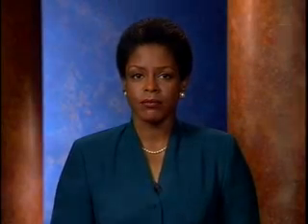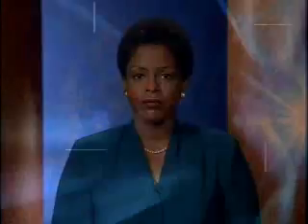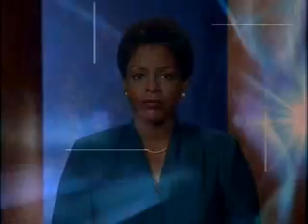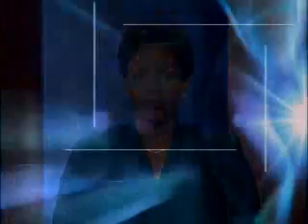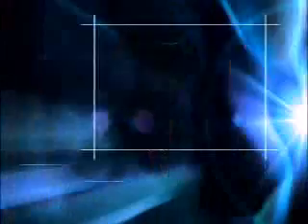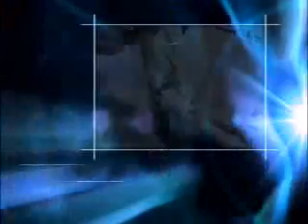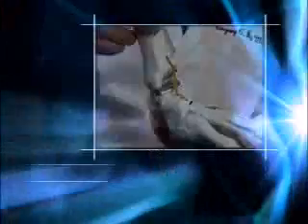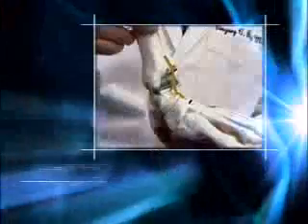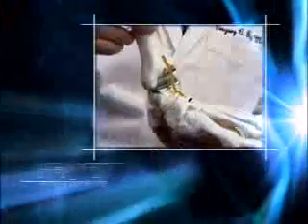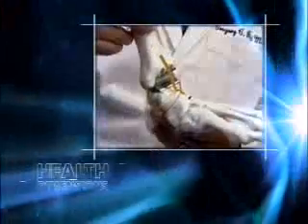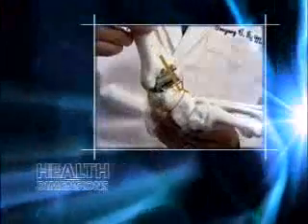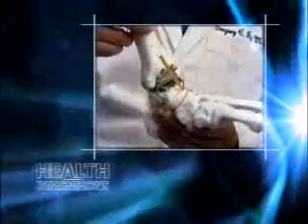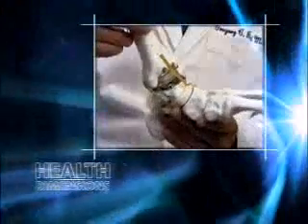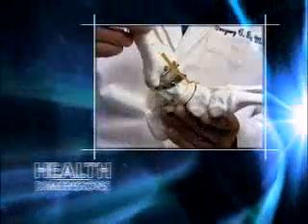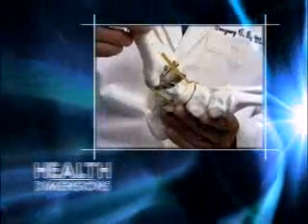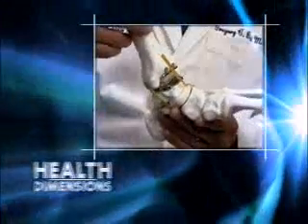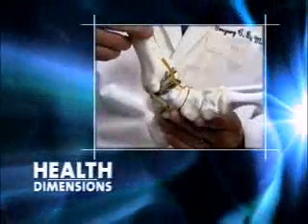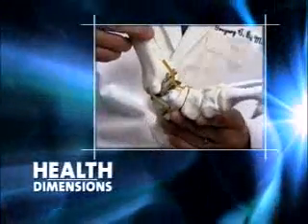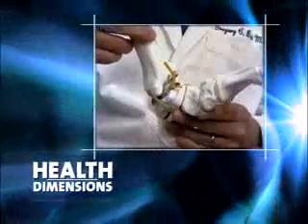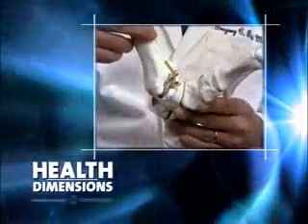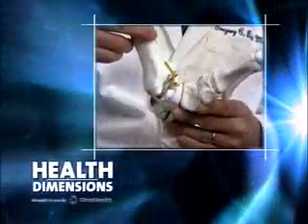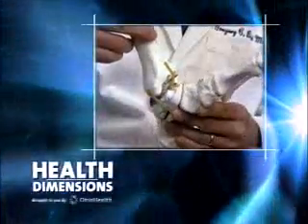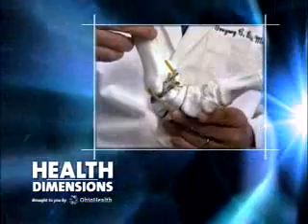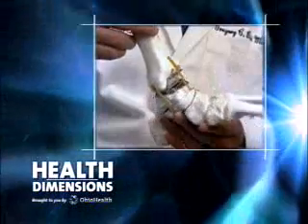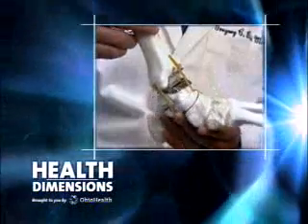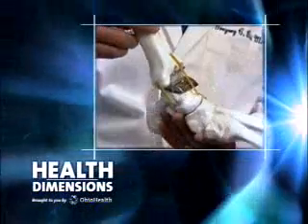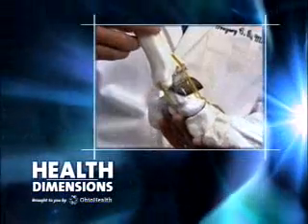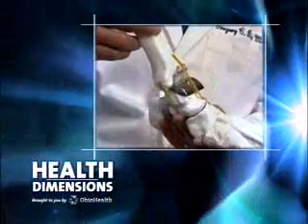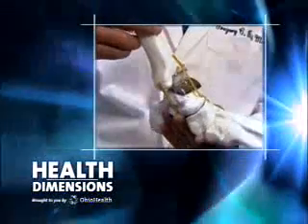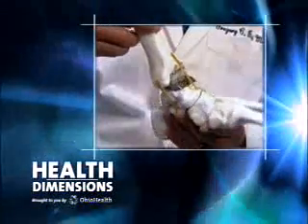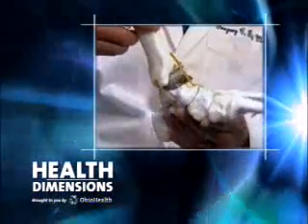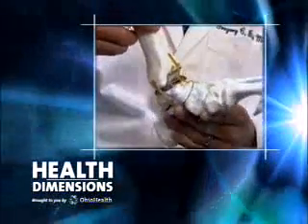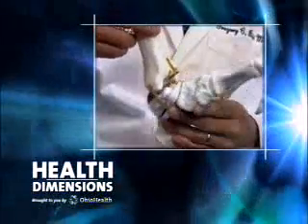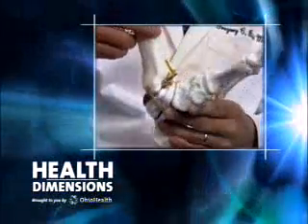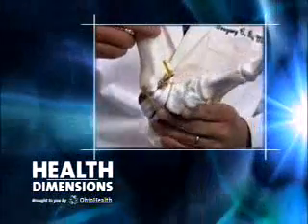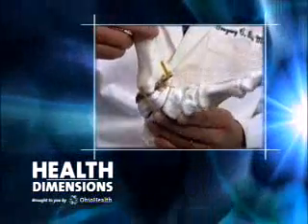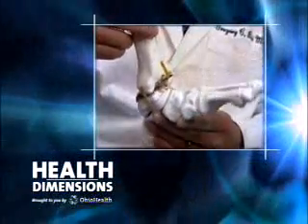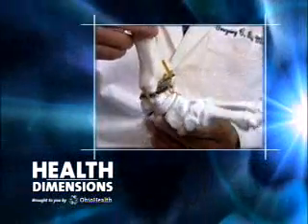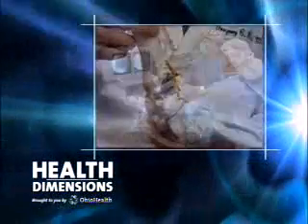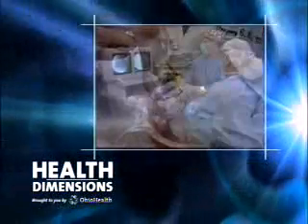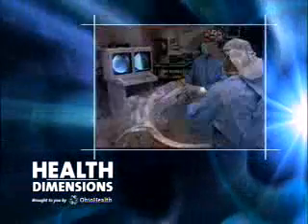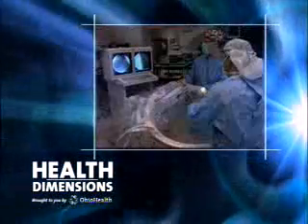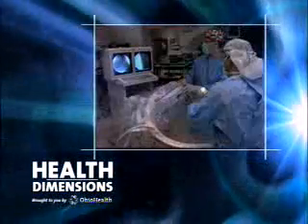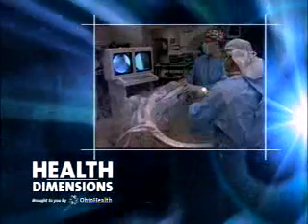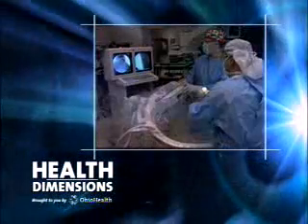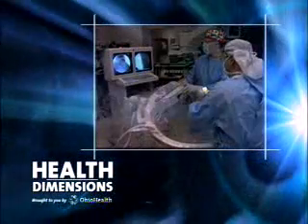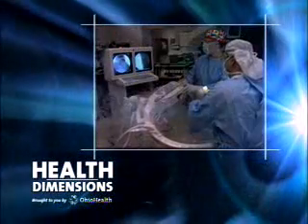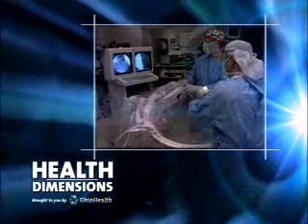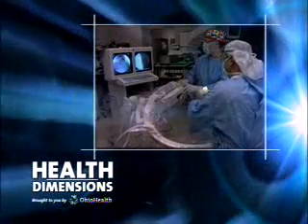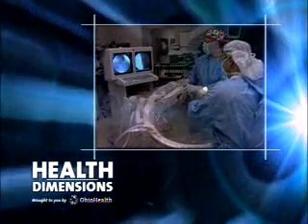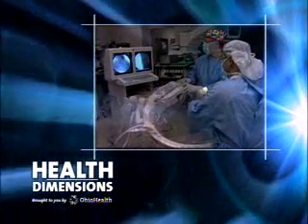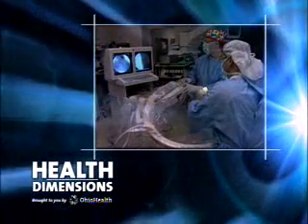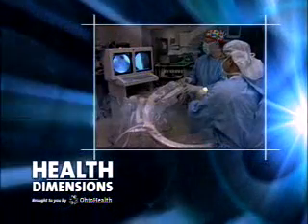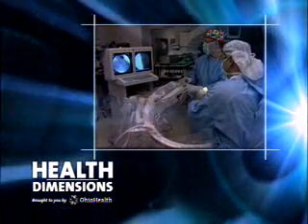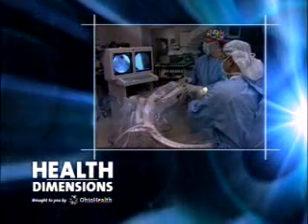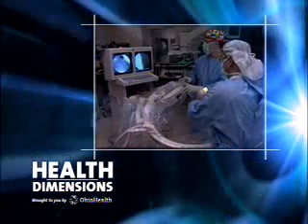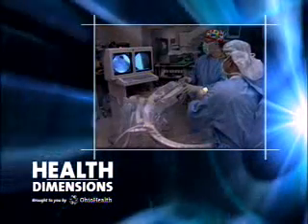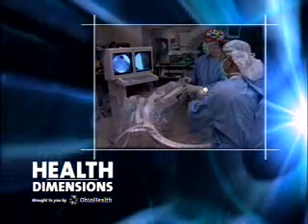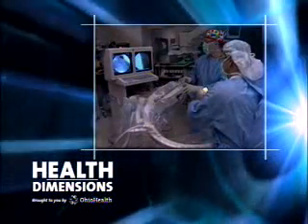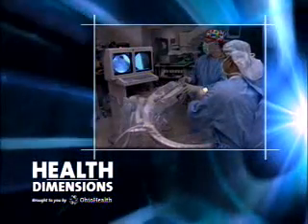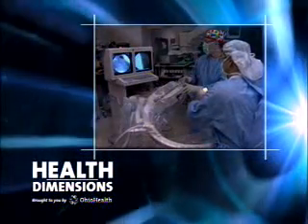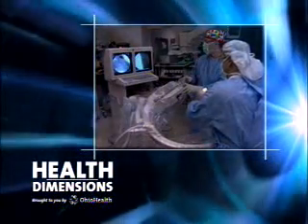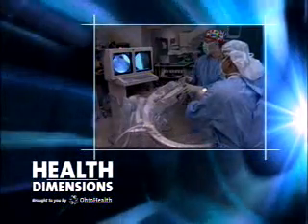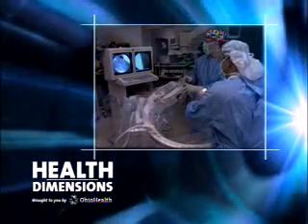Coming up, a replacement ankle joint that moves like mother nature's own. That and much more when we come back.